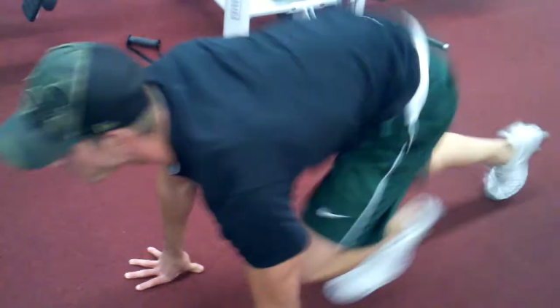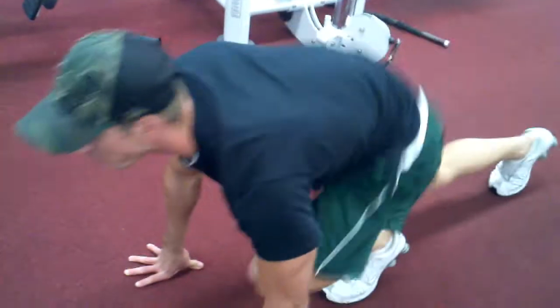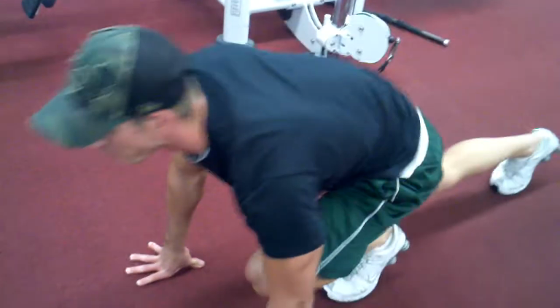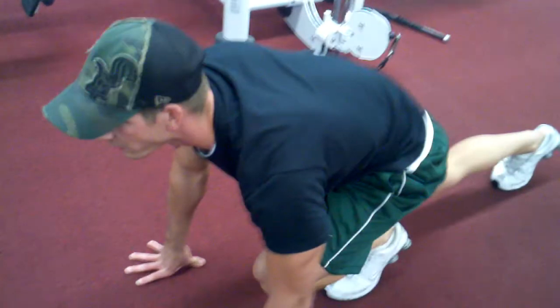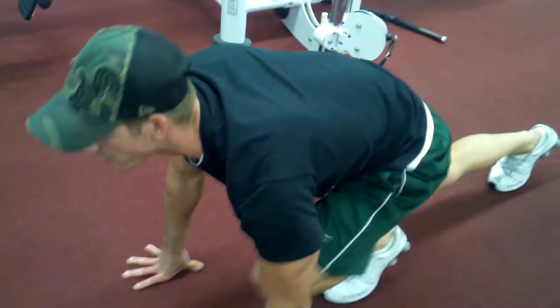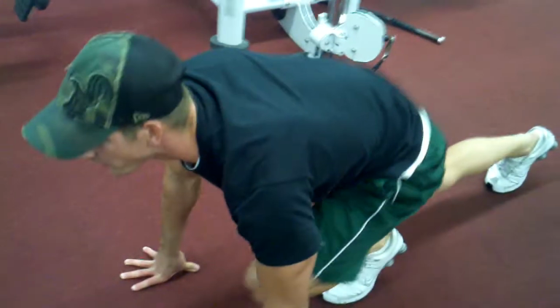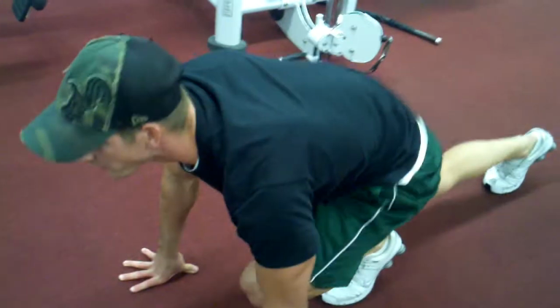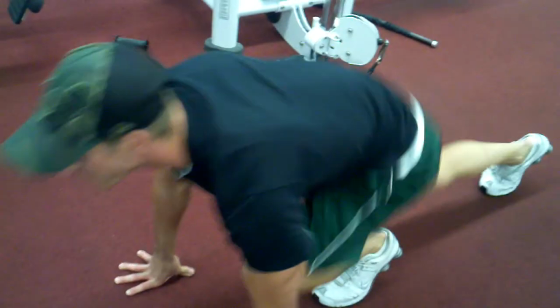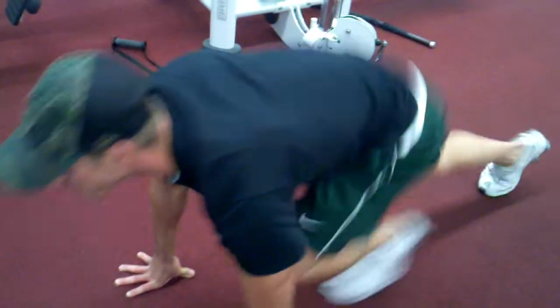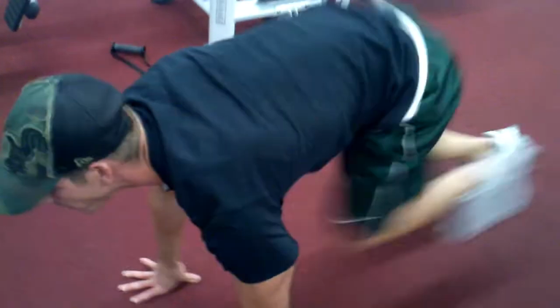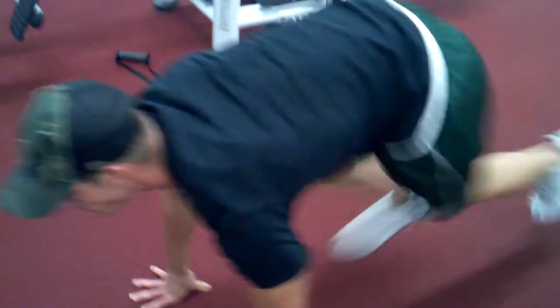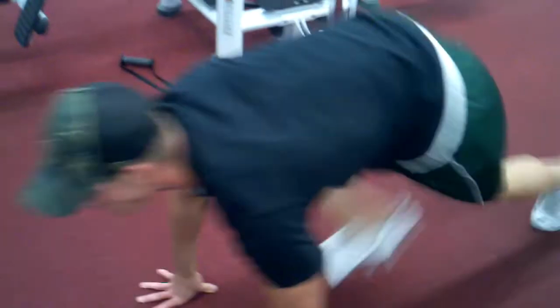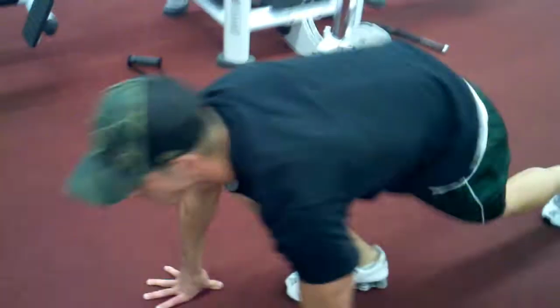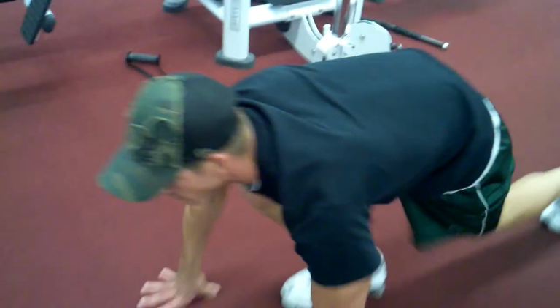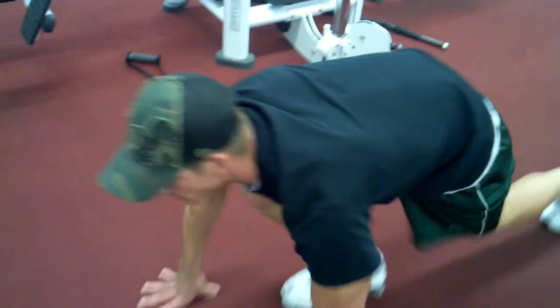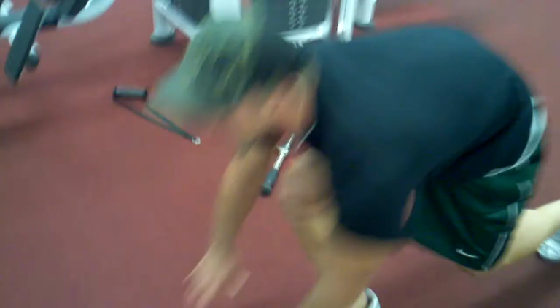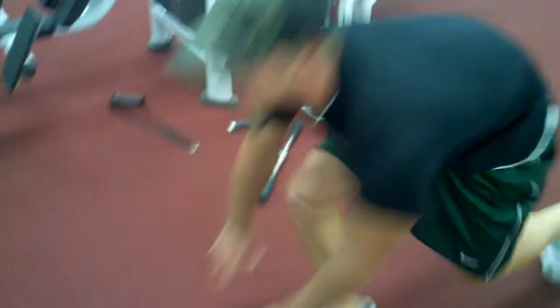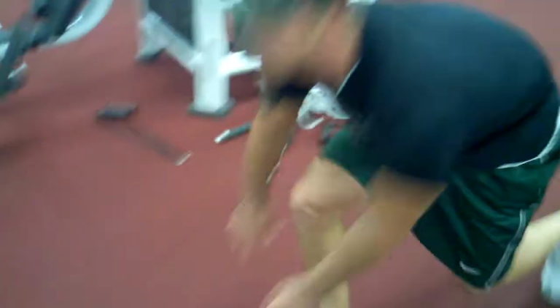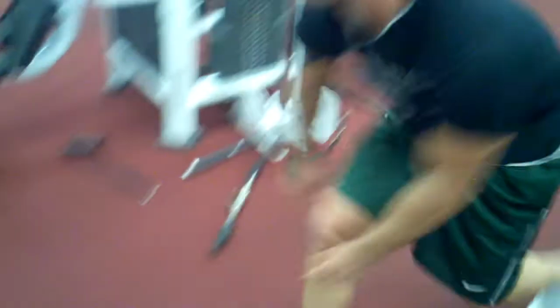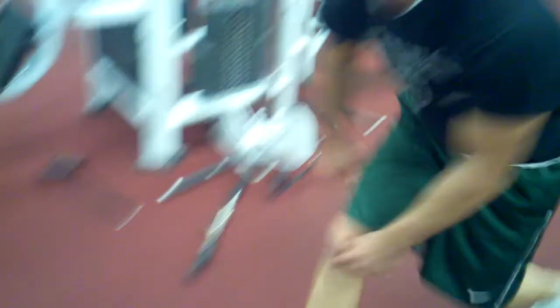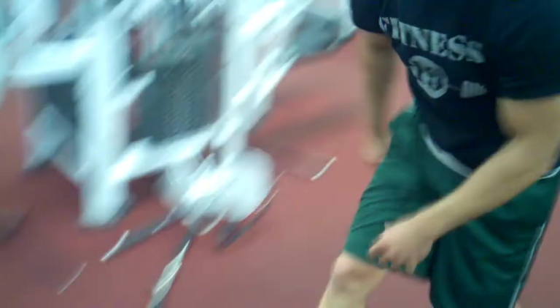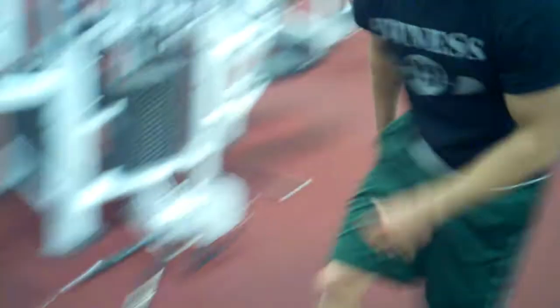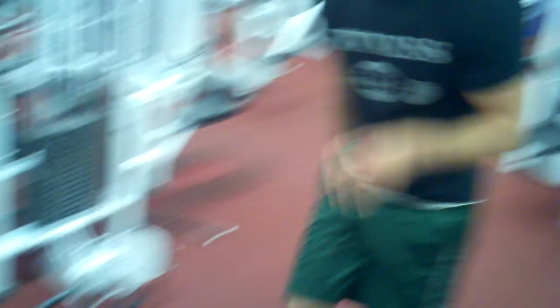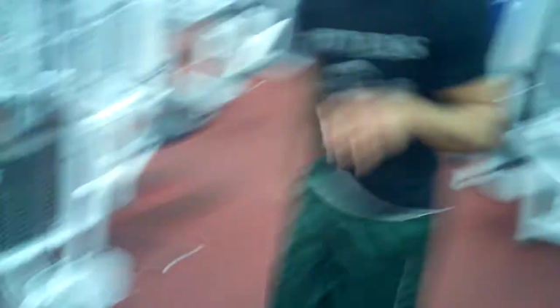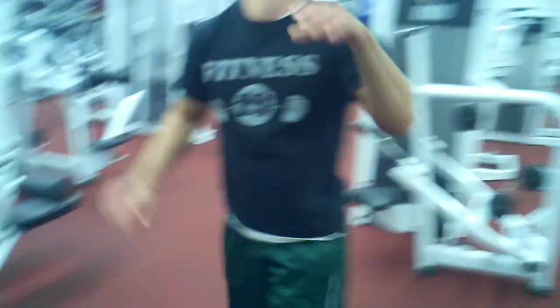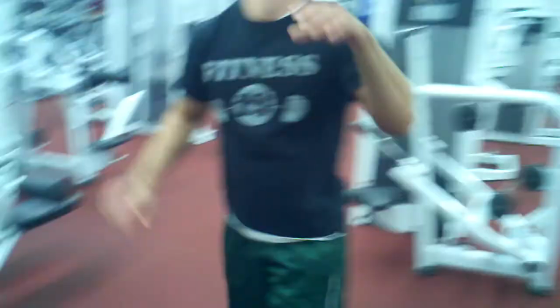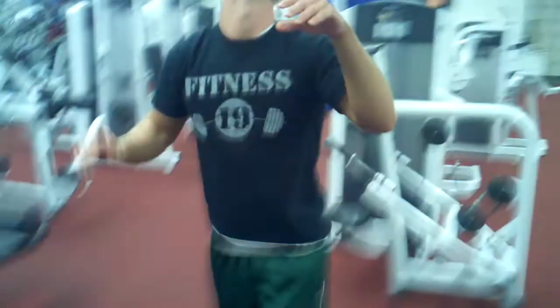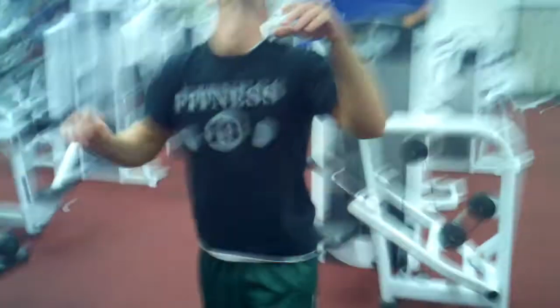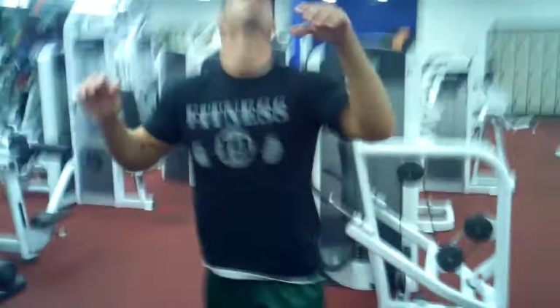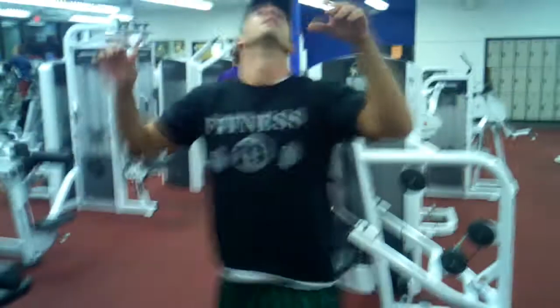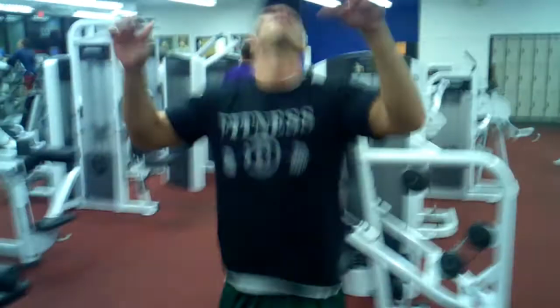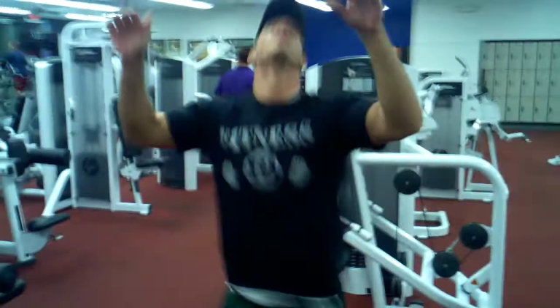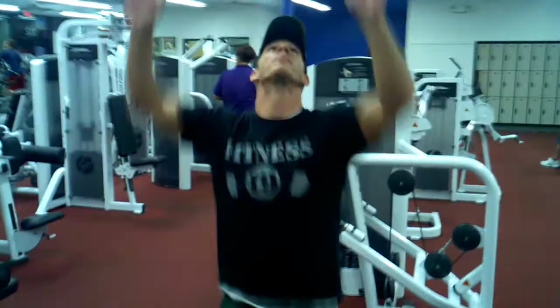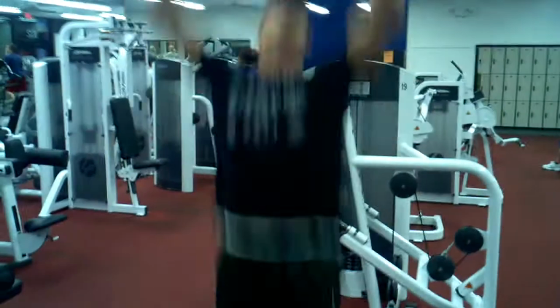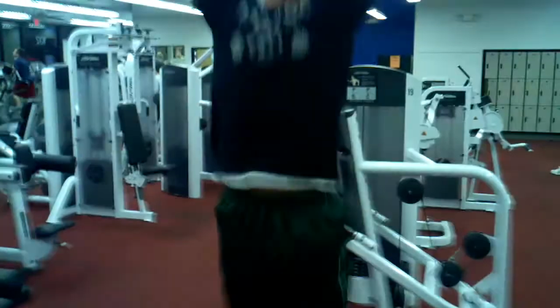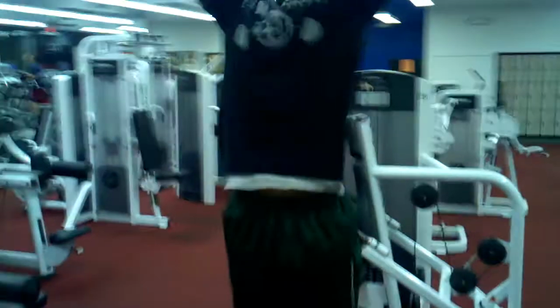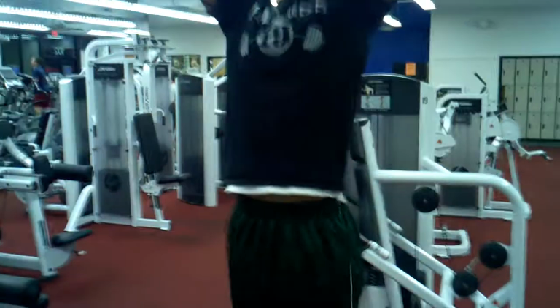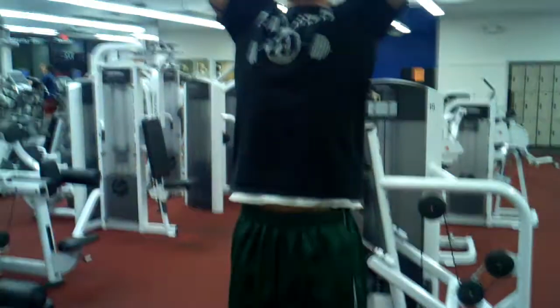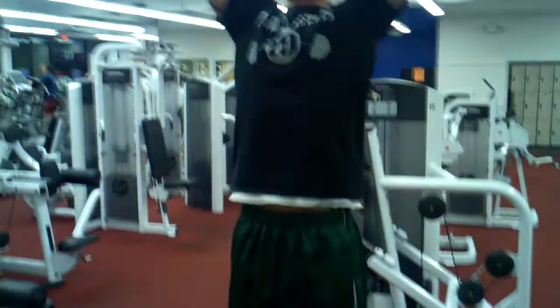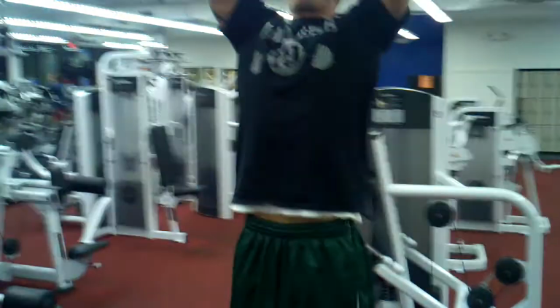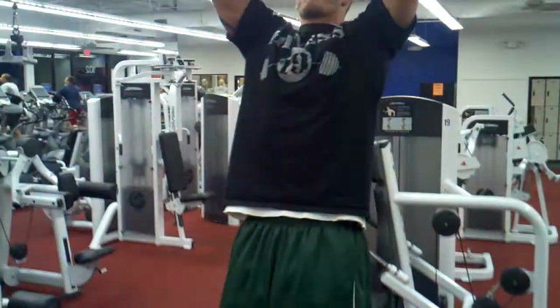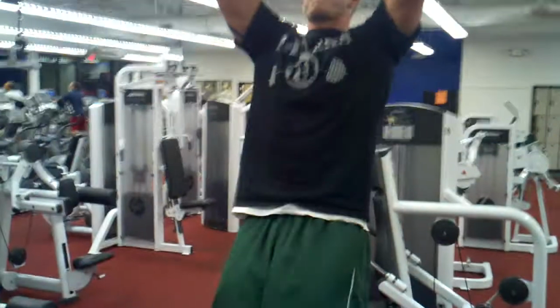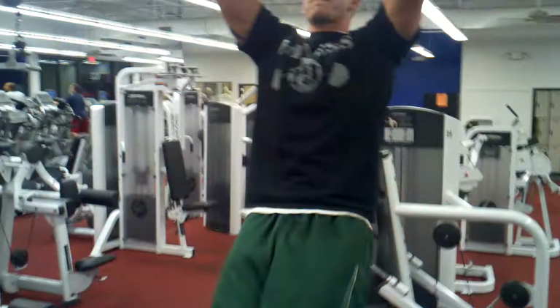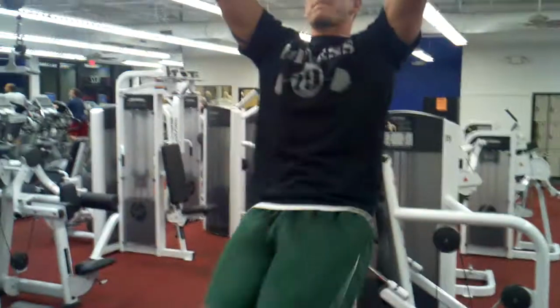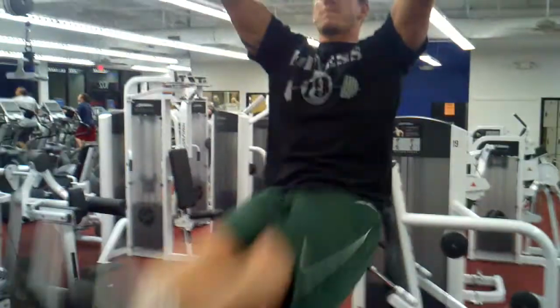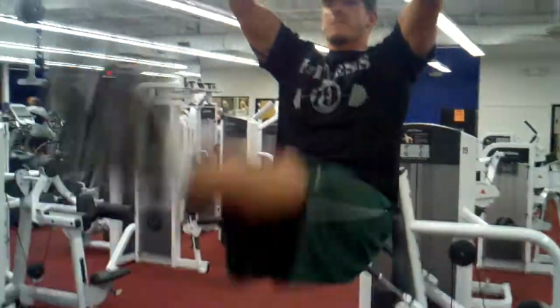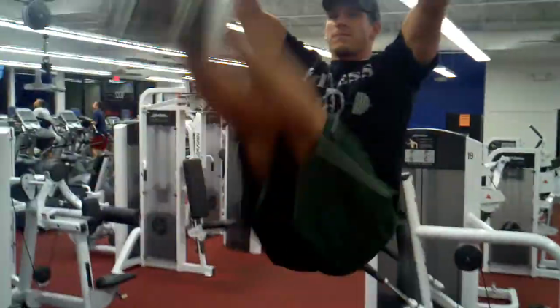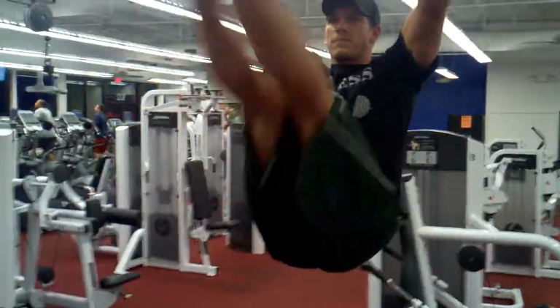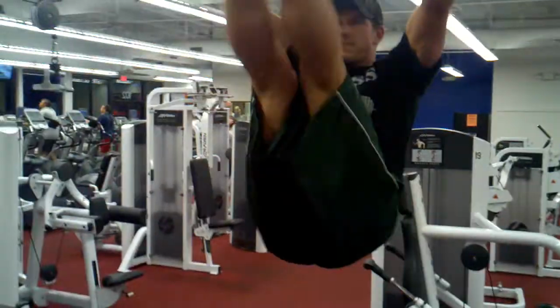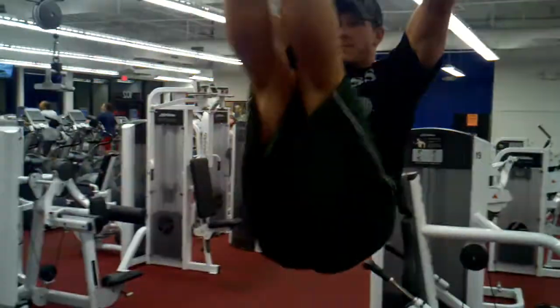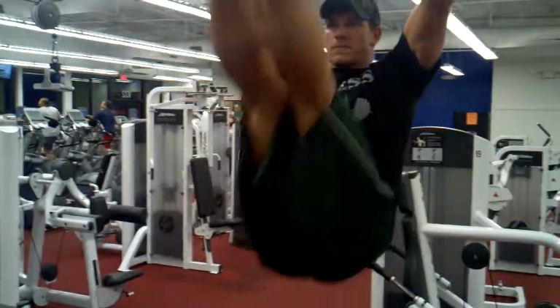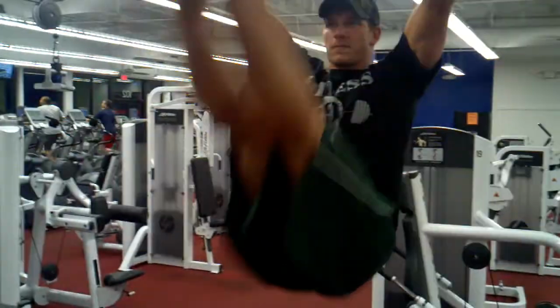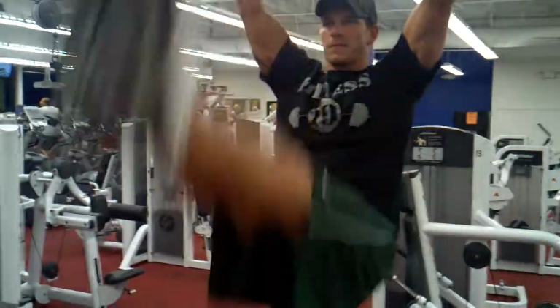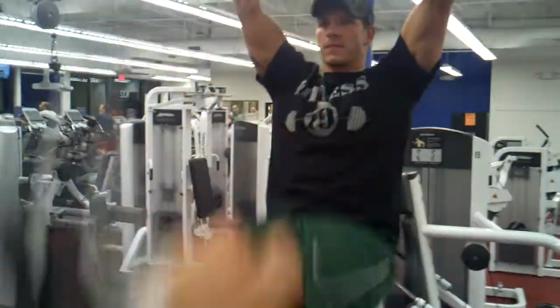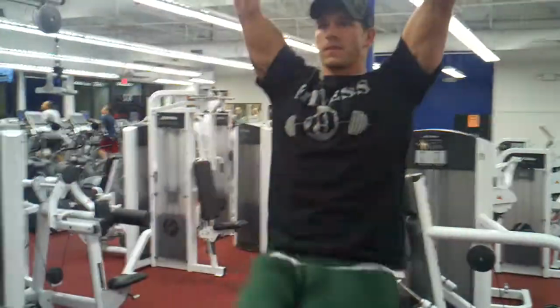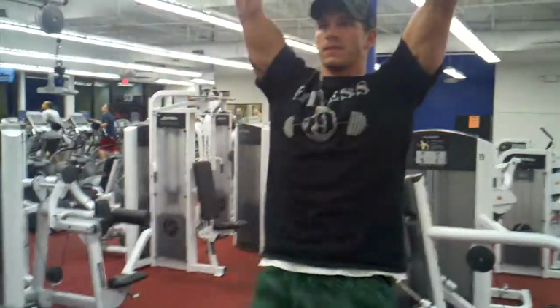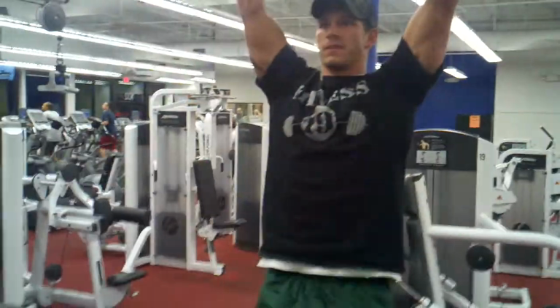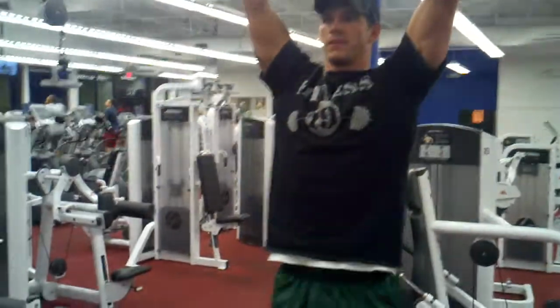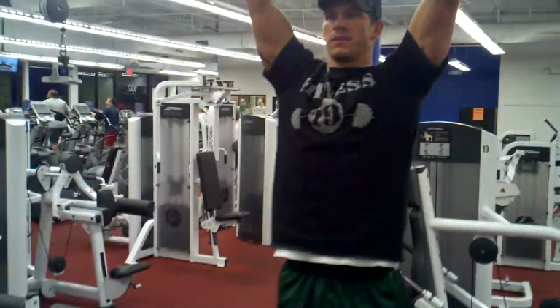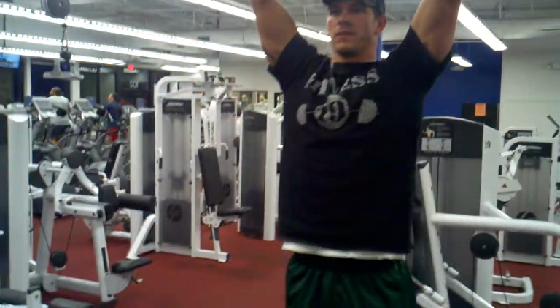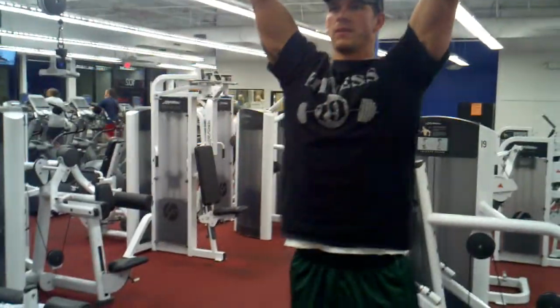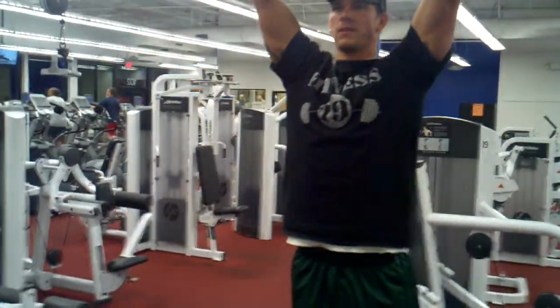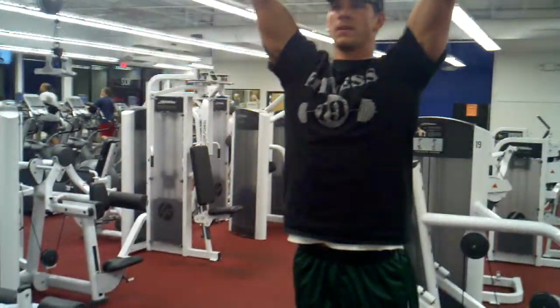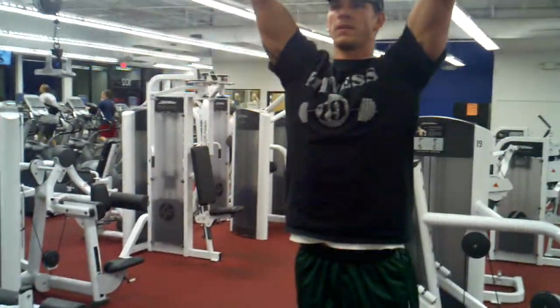And next we're going to the hanging leg lifts. You're going to do four sets of ten.